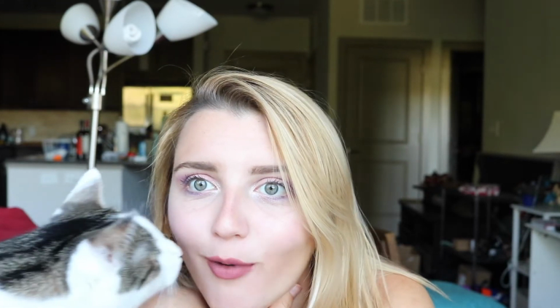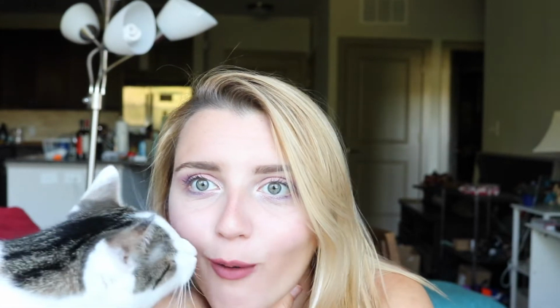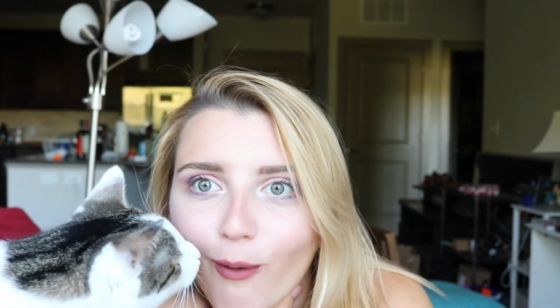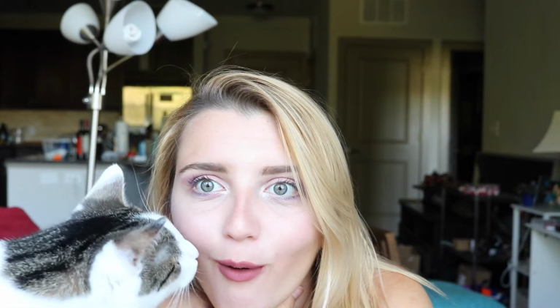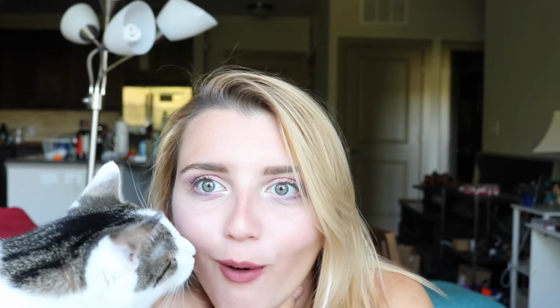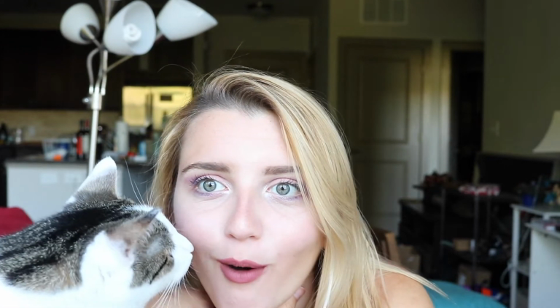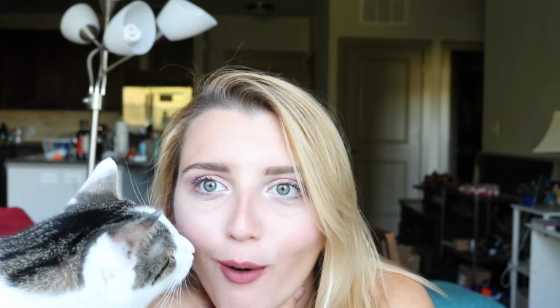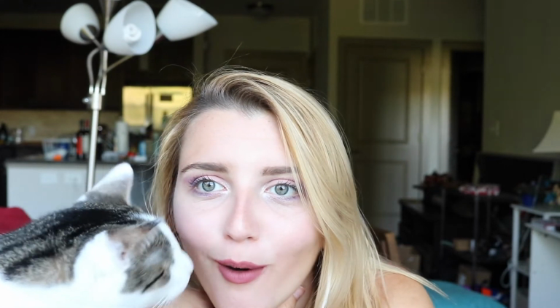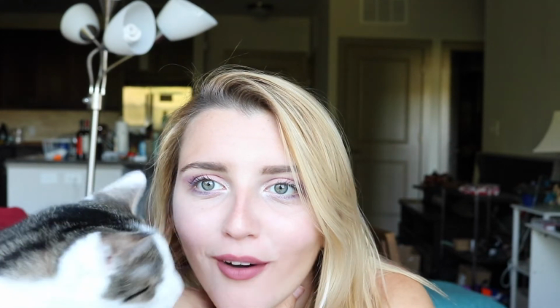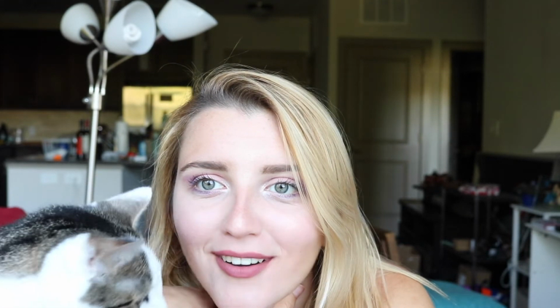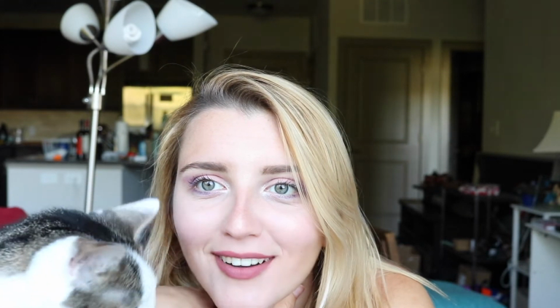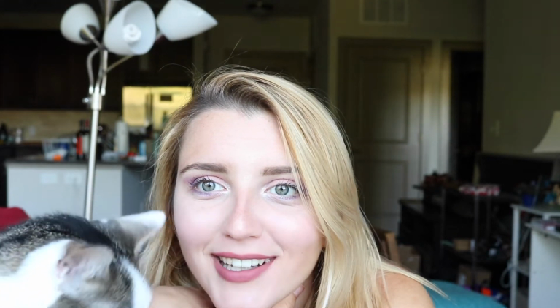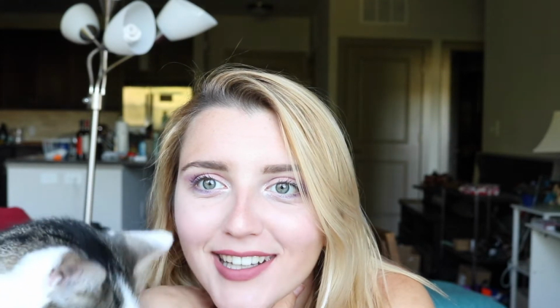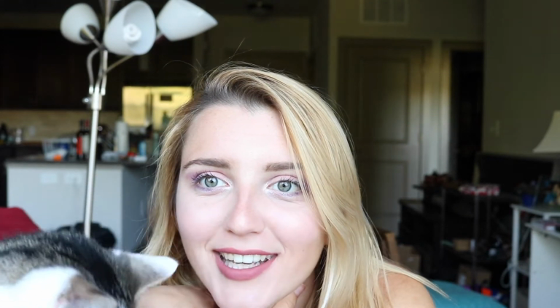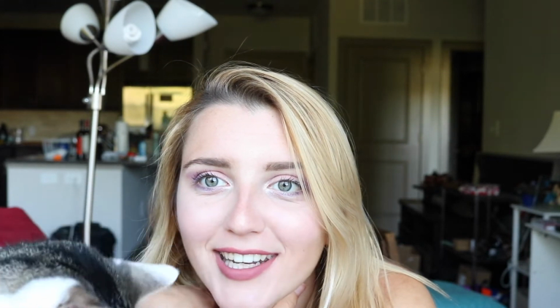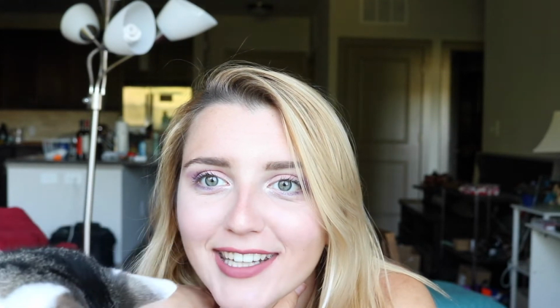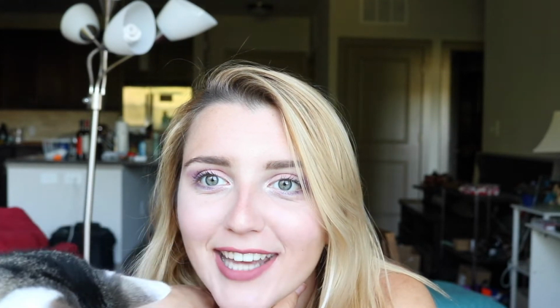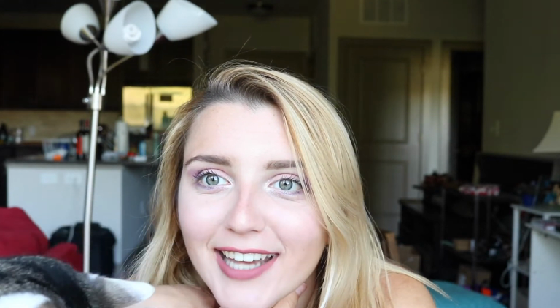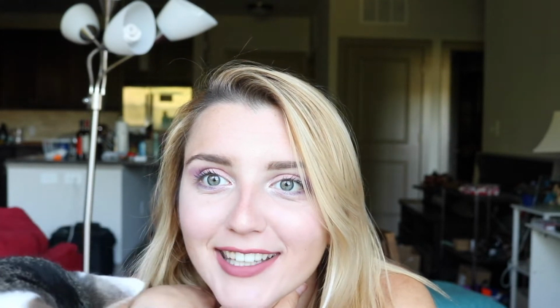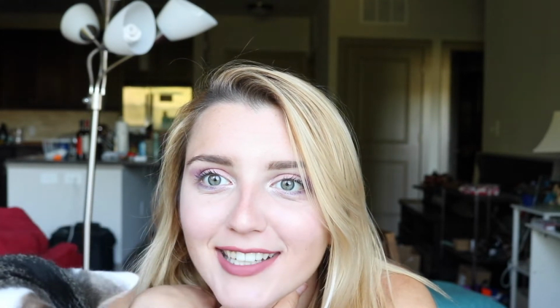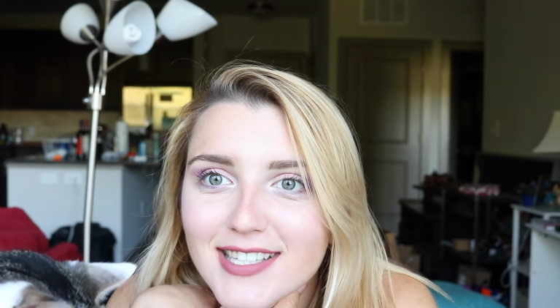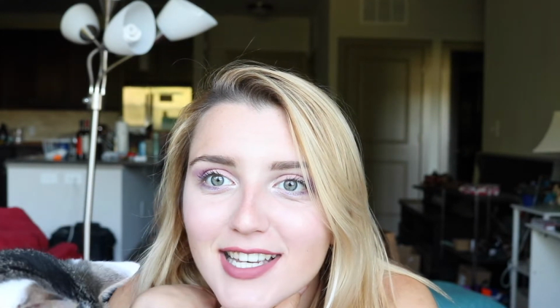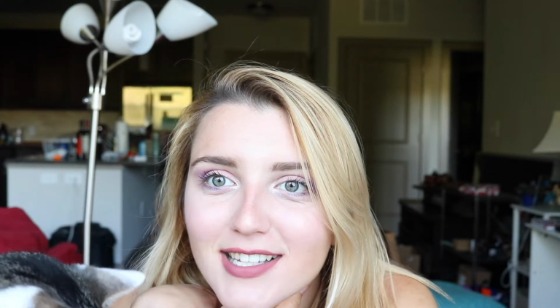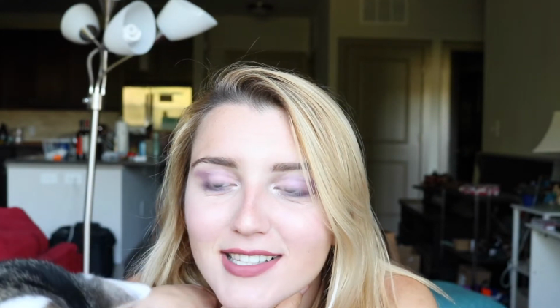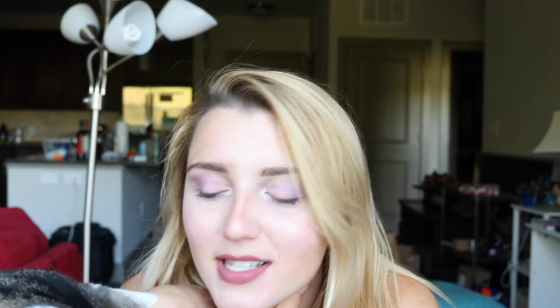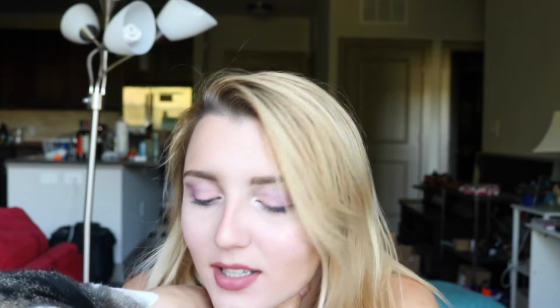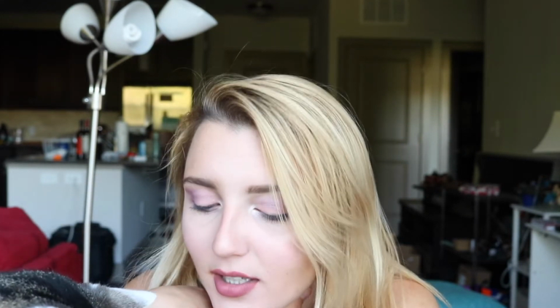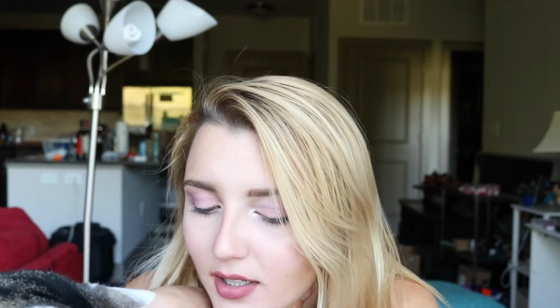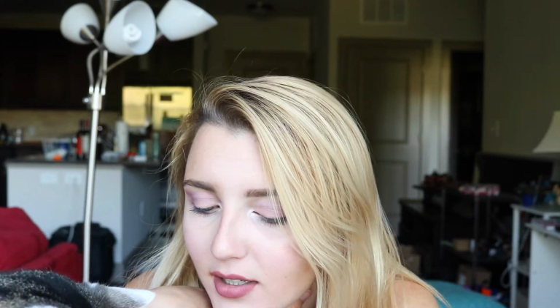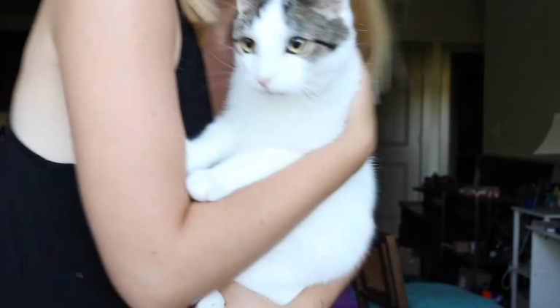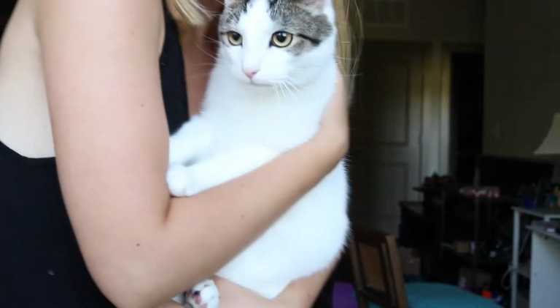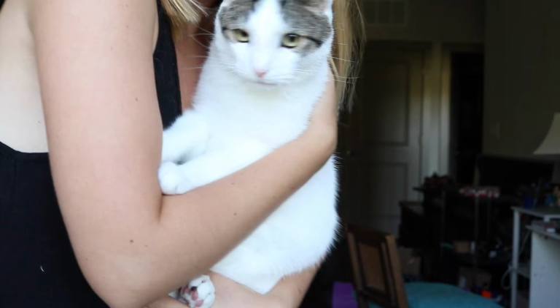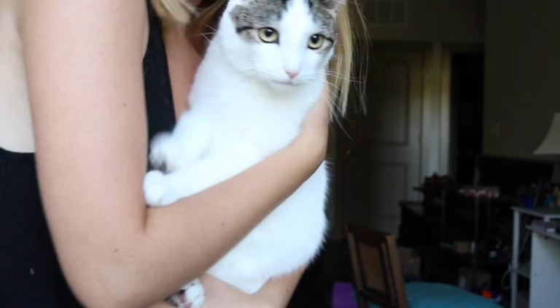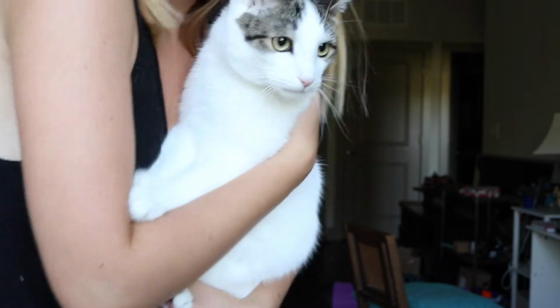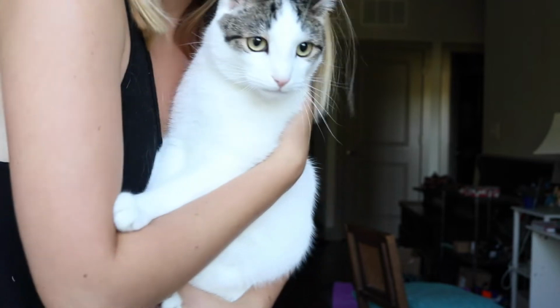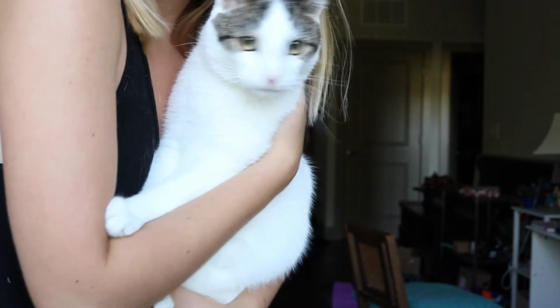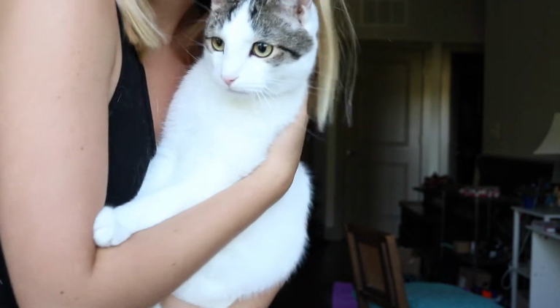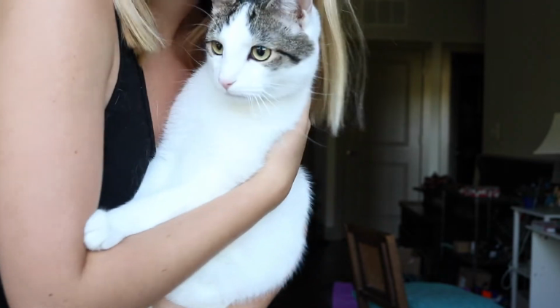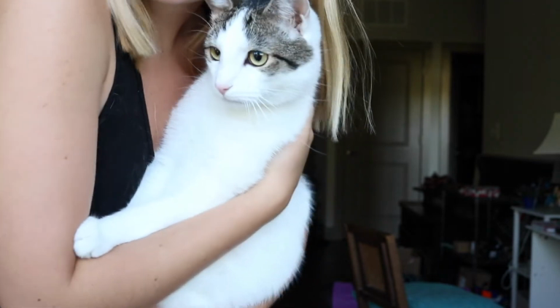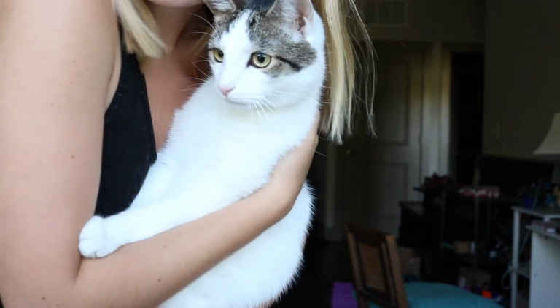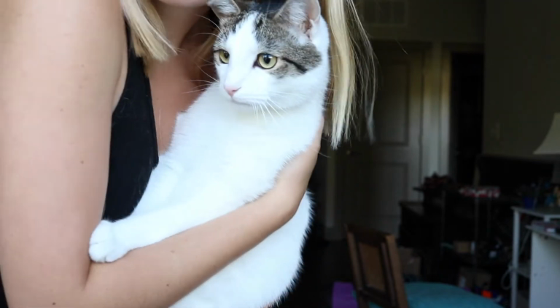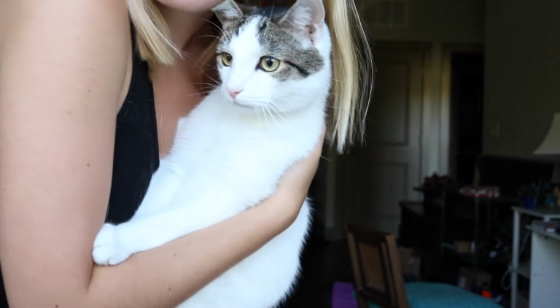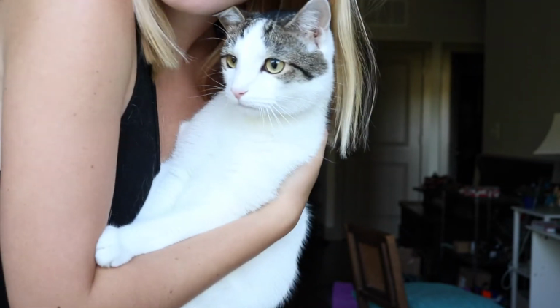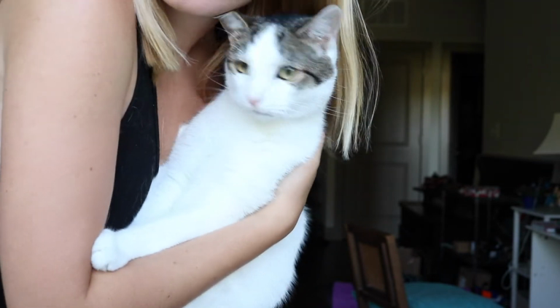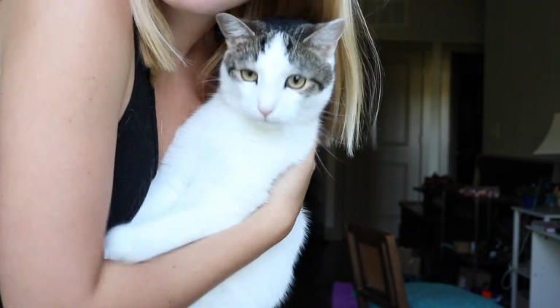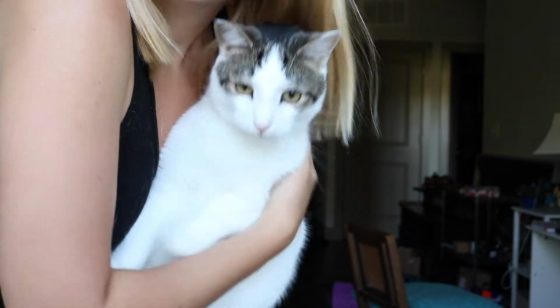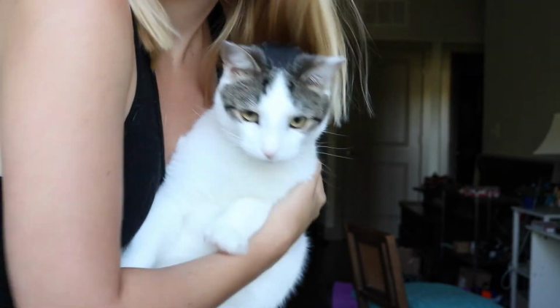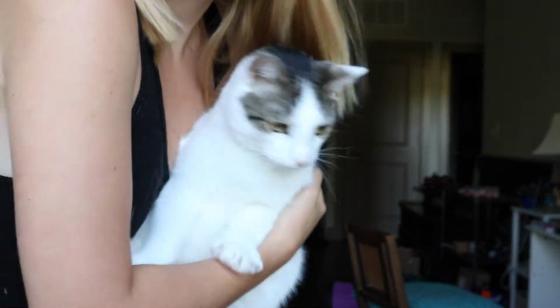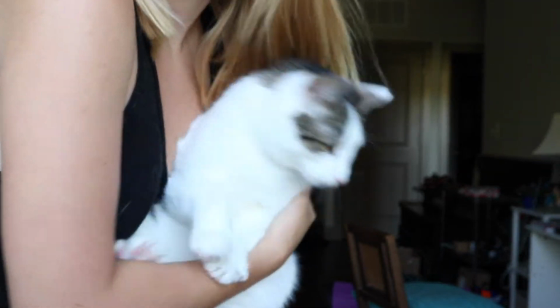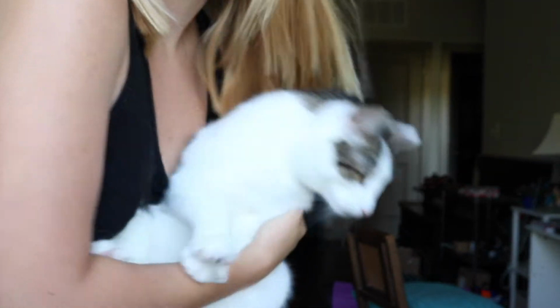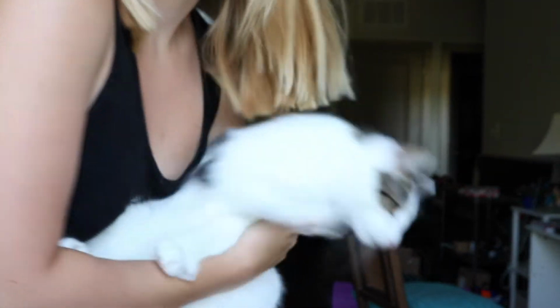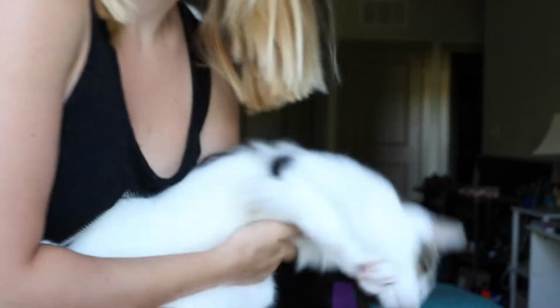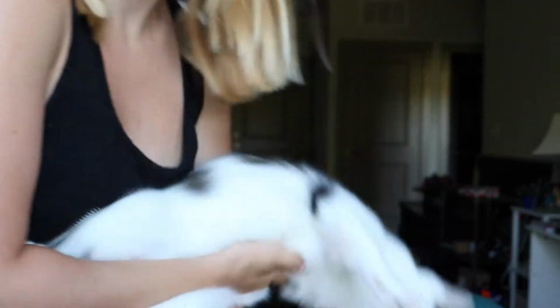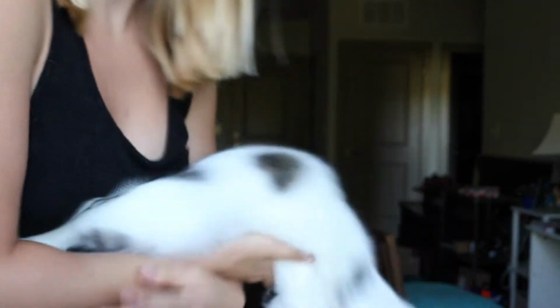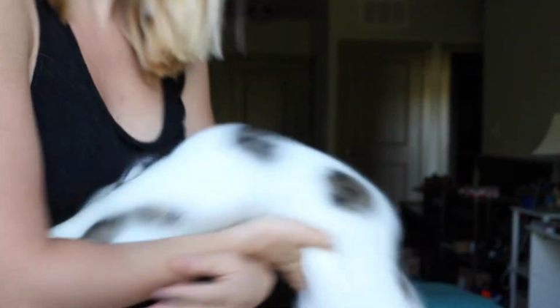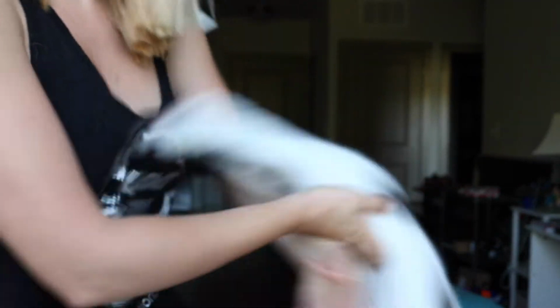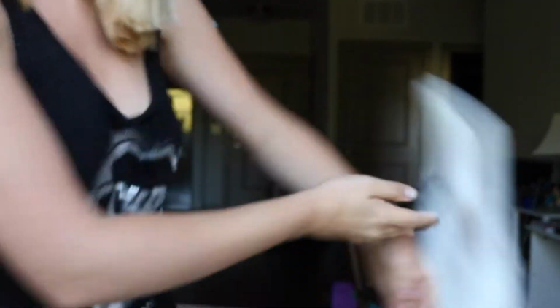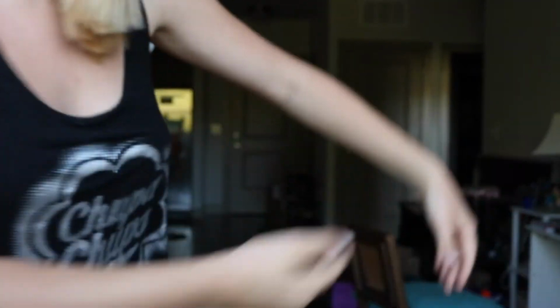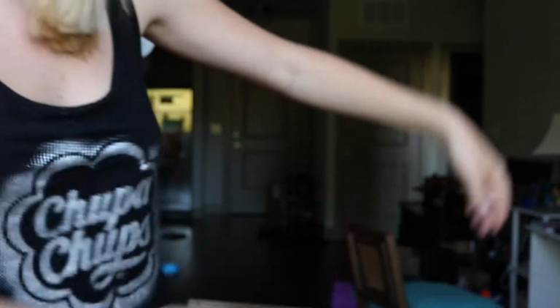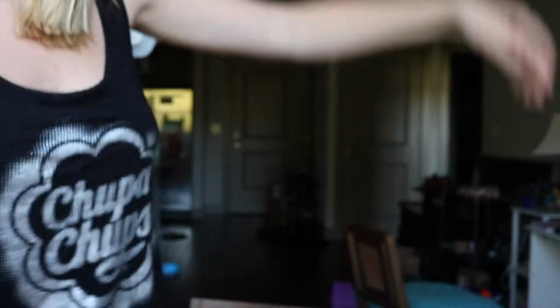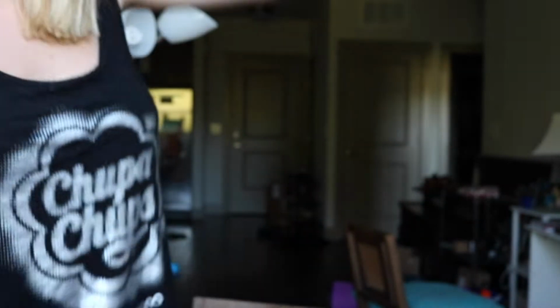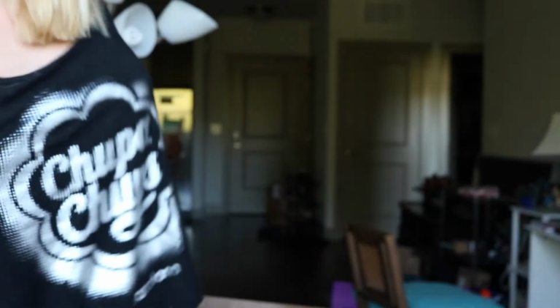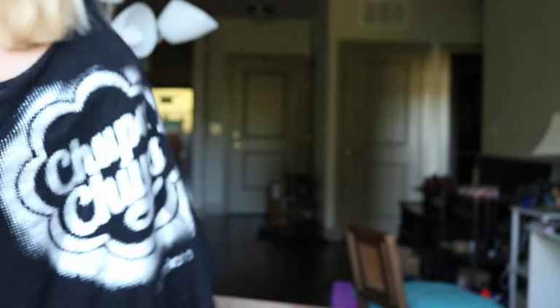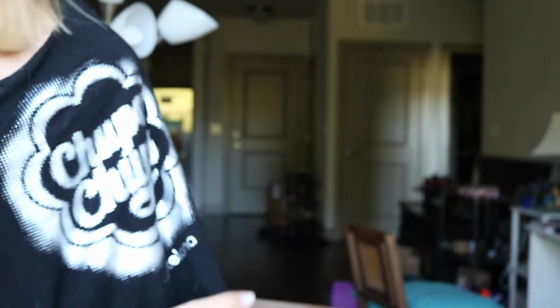Aww, kitty cat kisses. Look, you're on camera. Oh, he does not like being on camera.